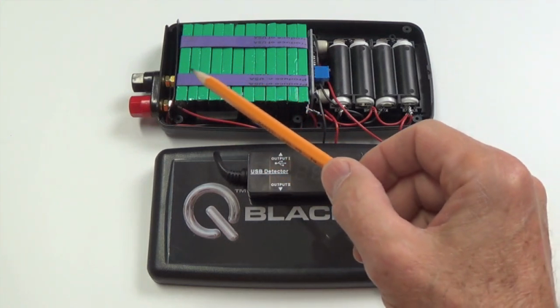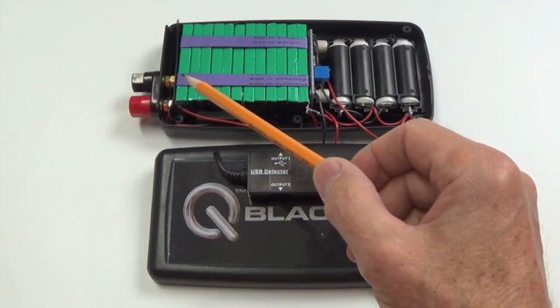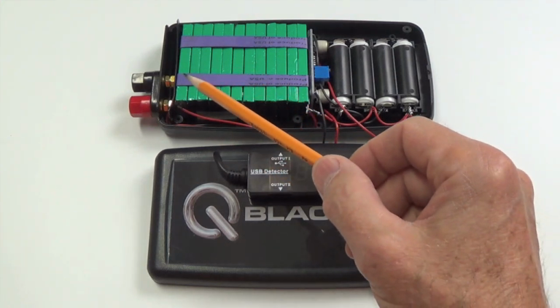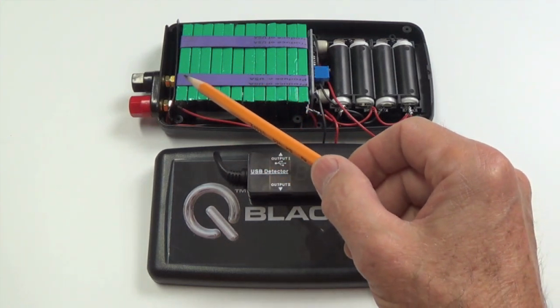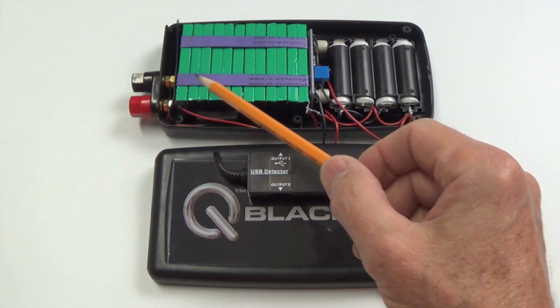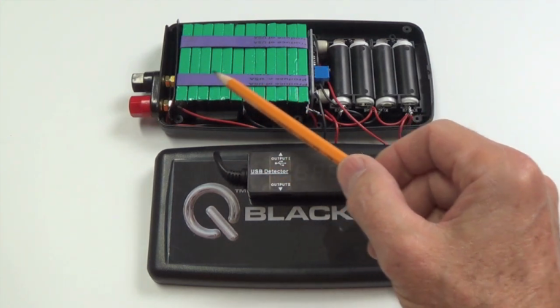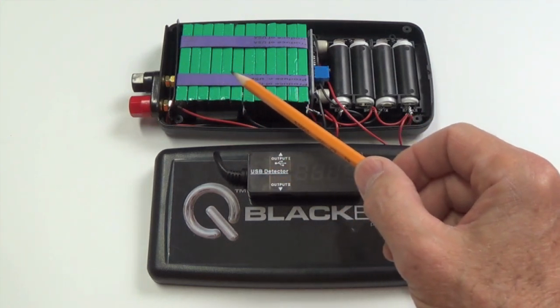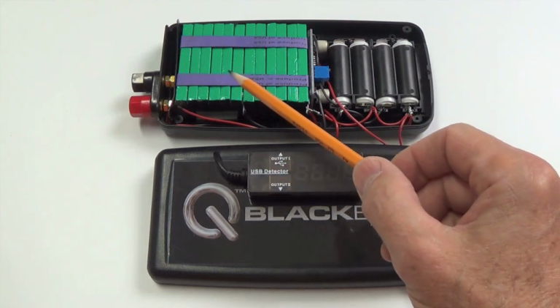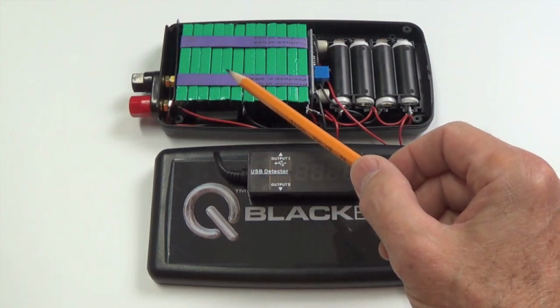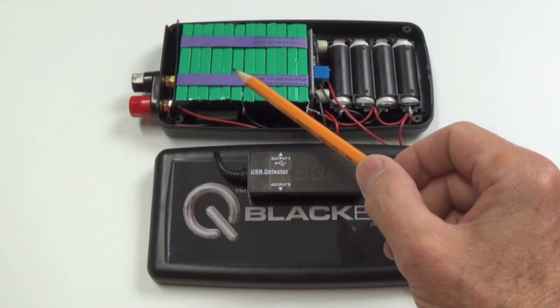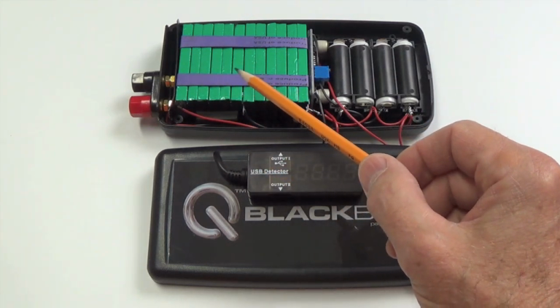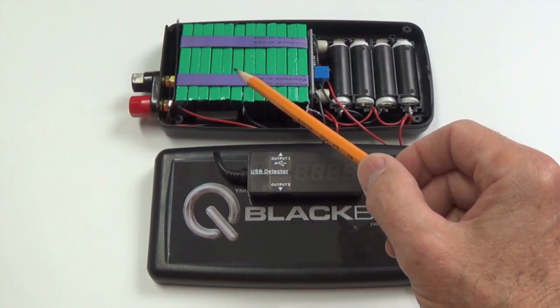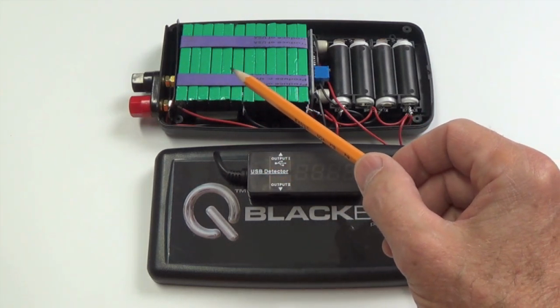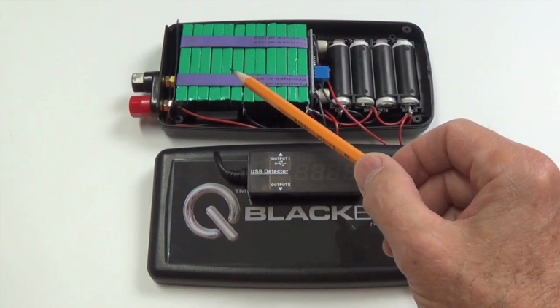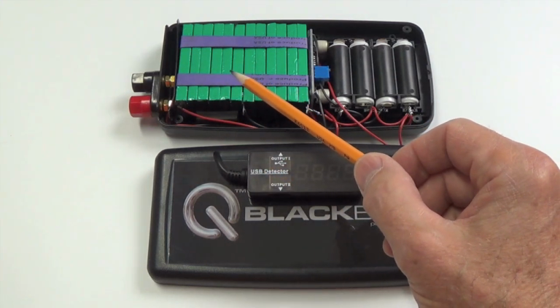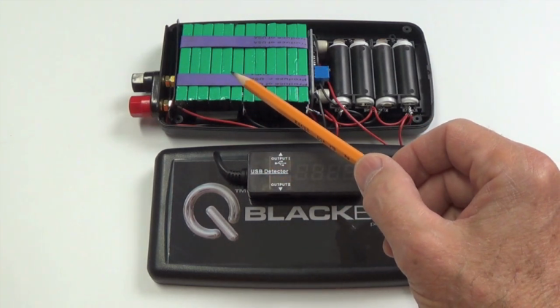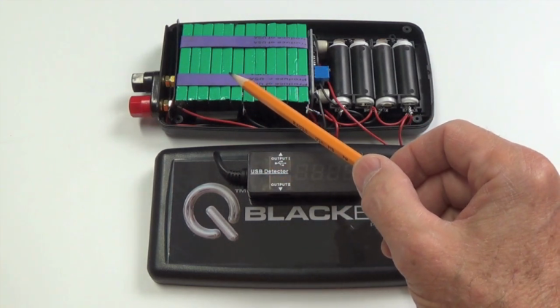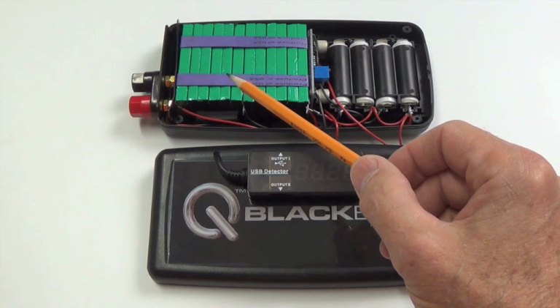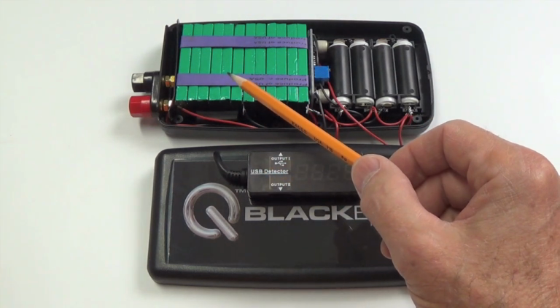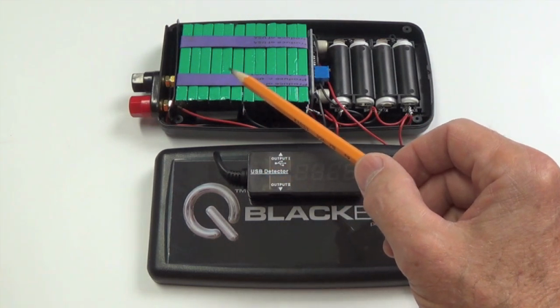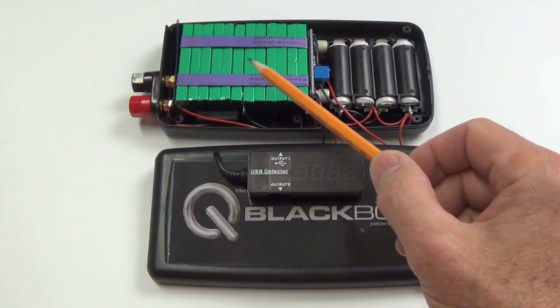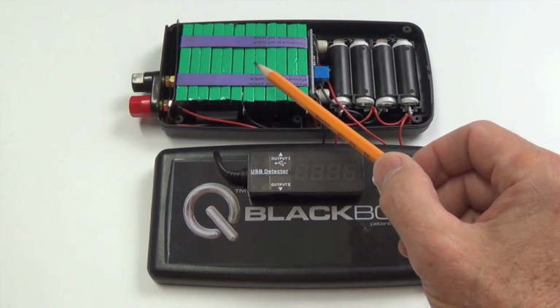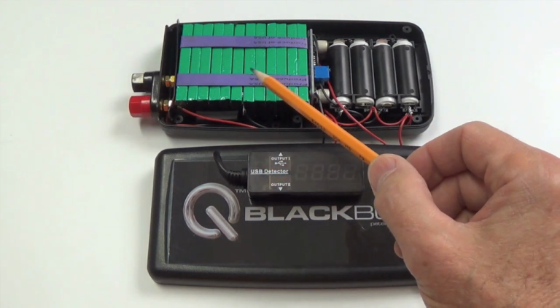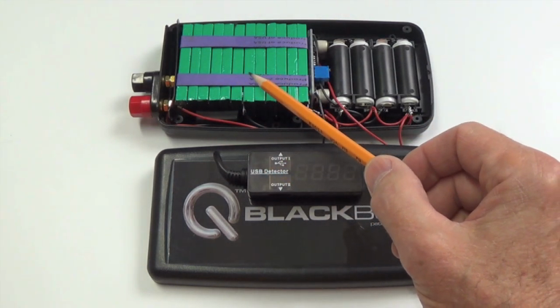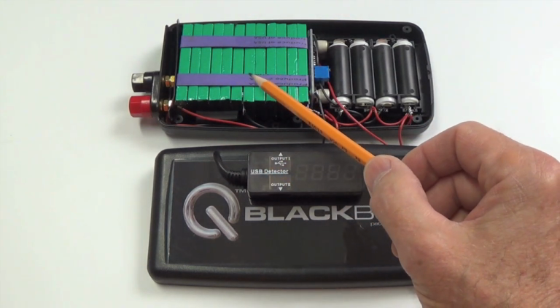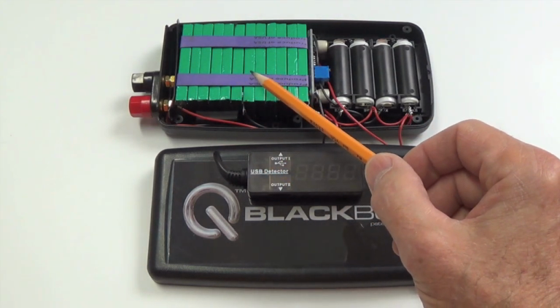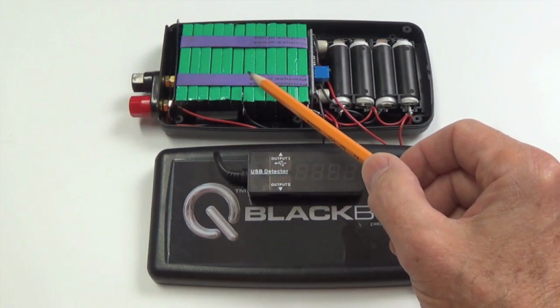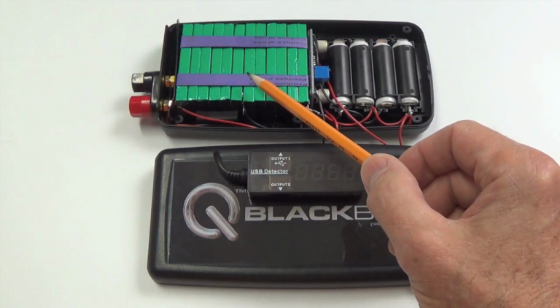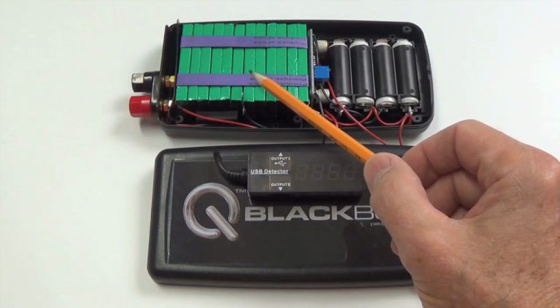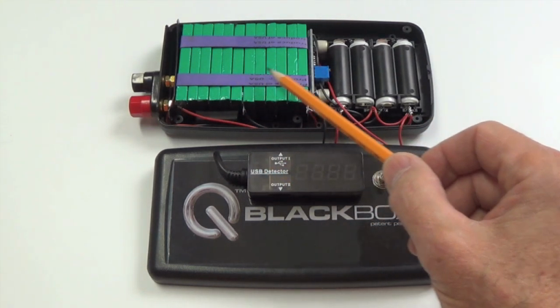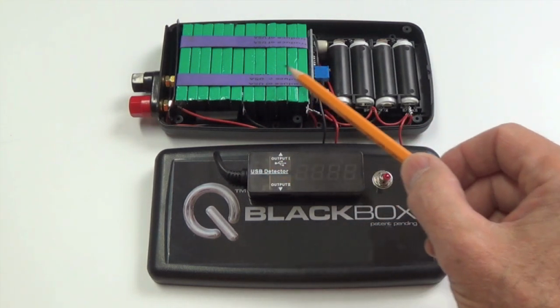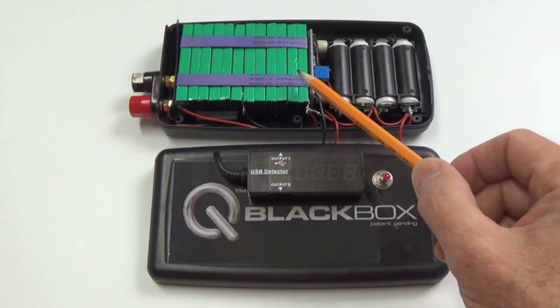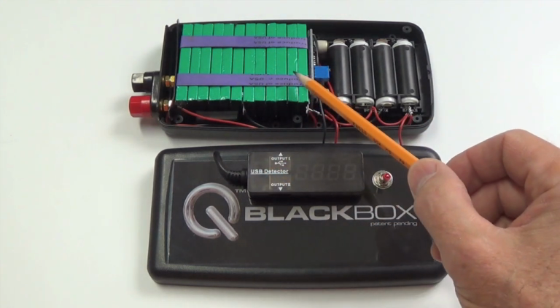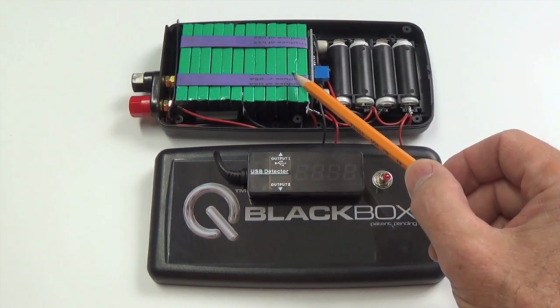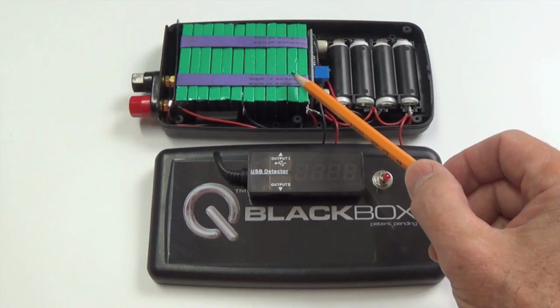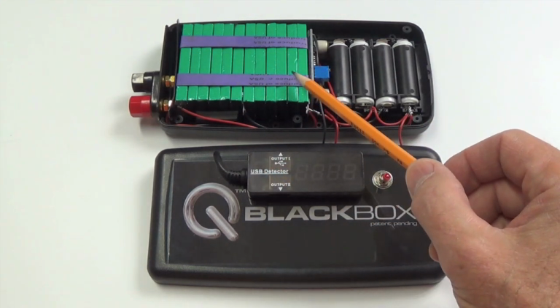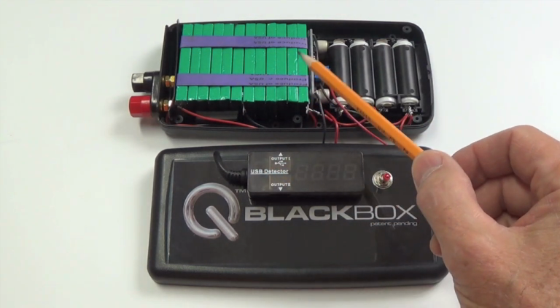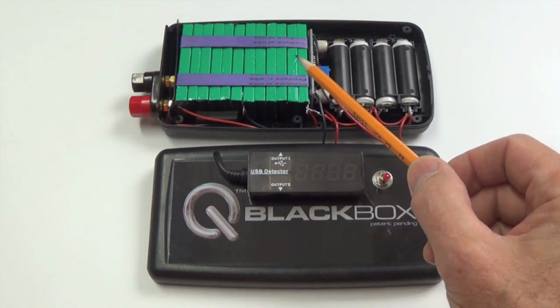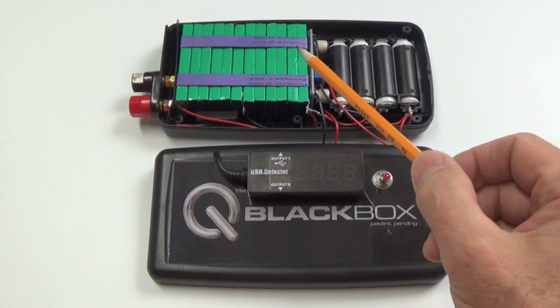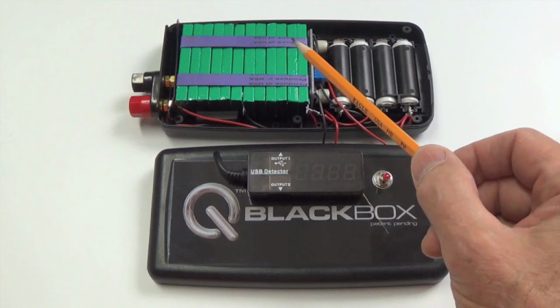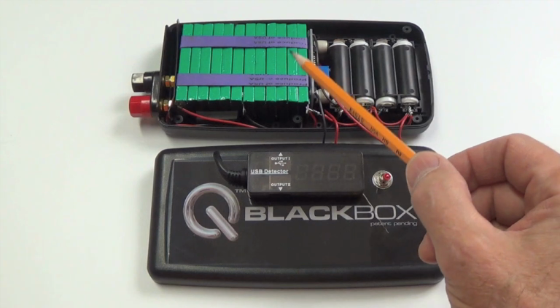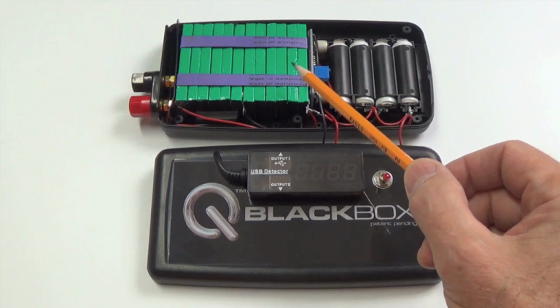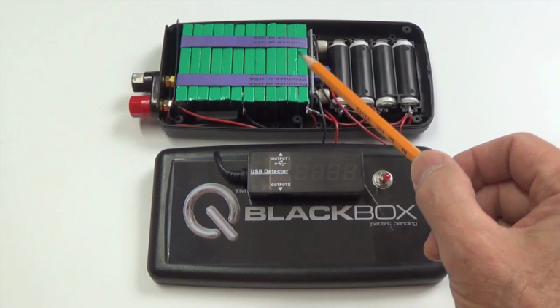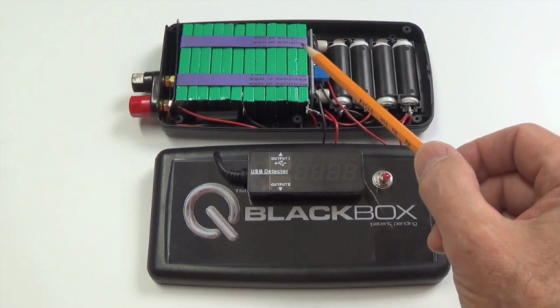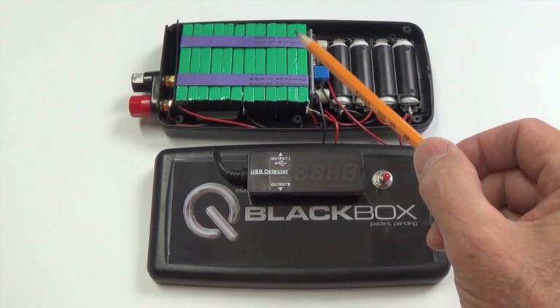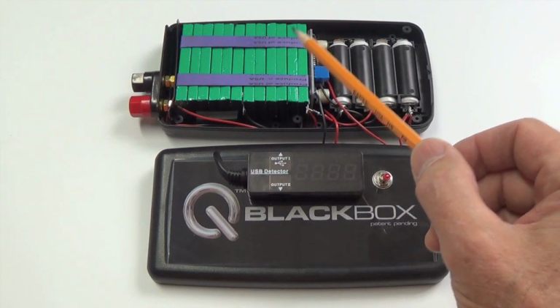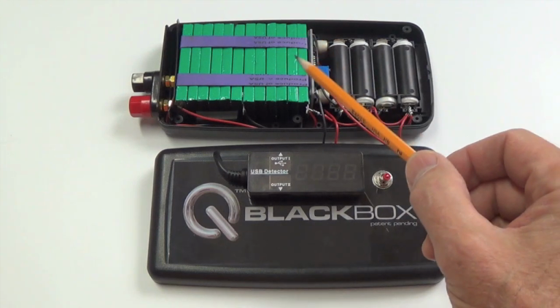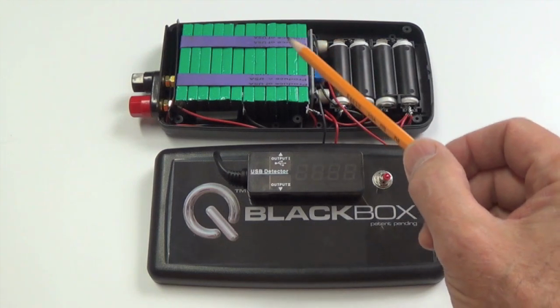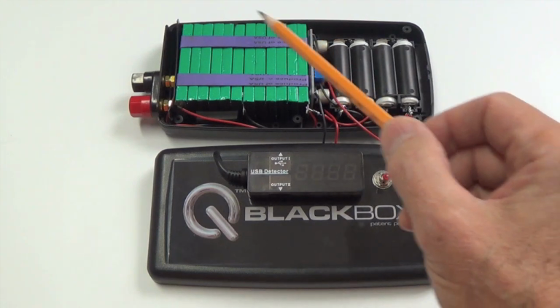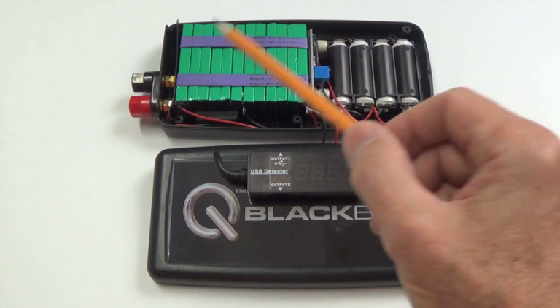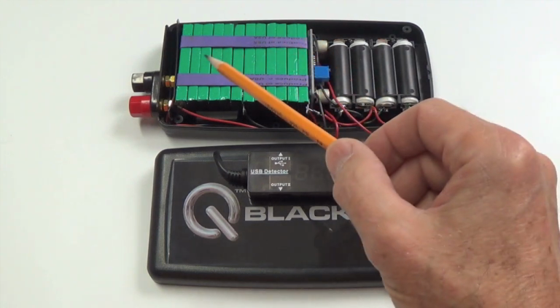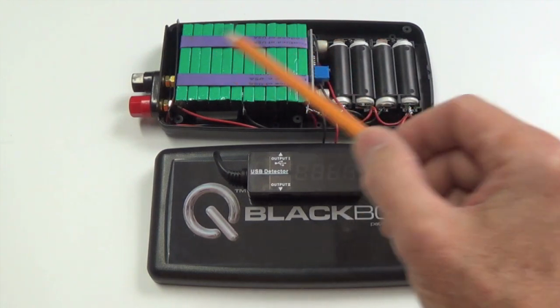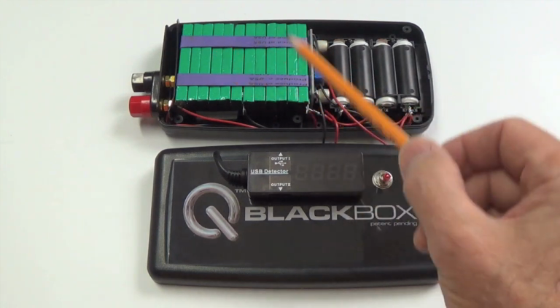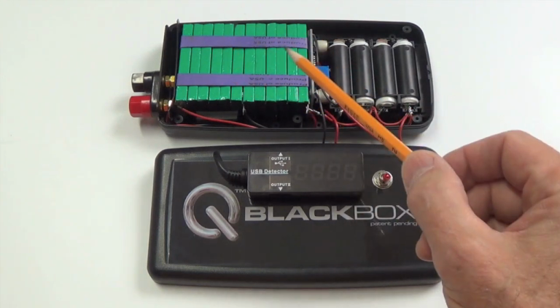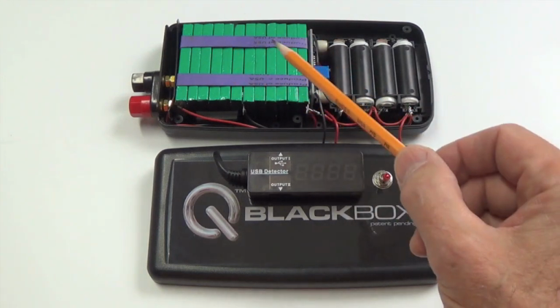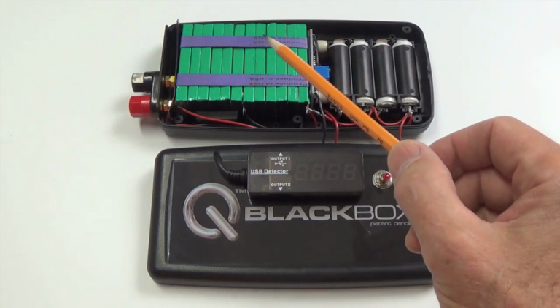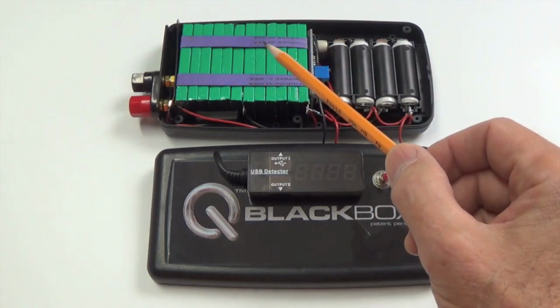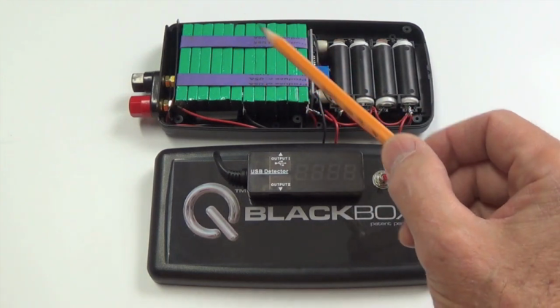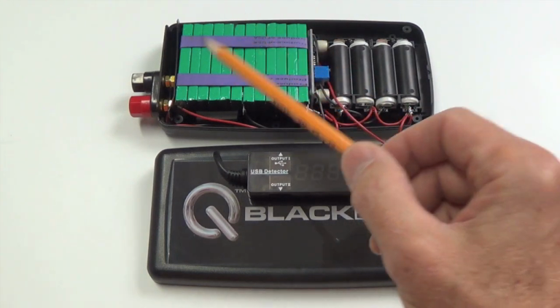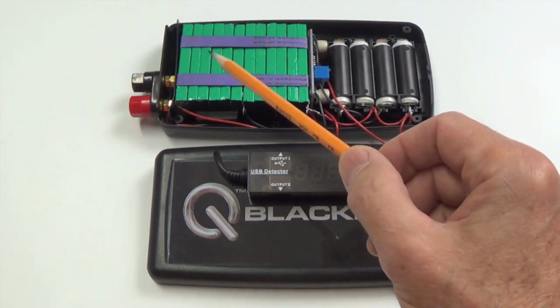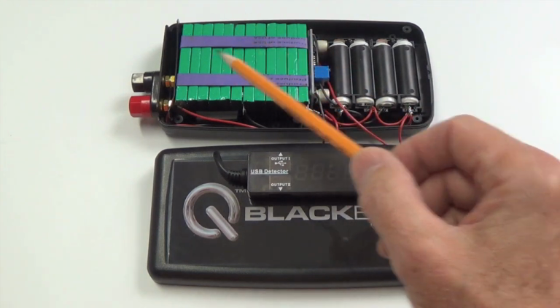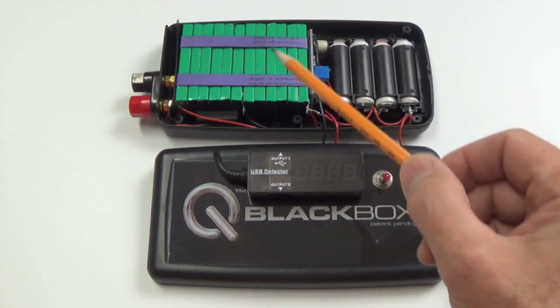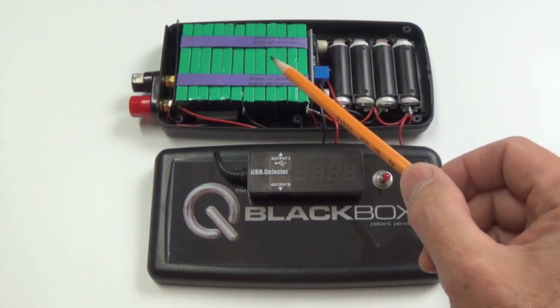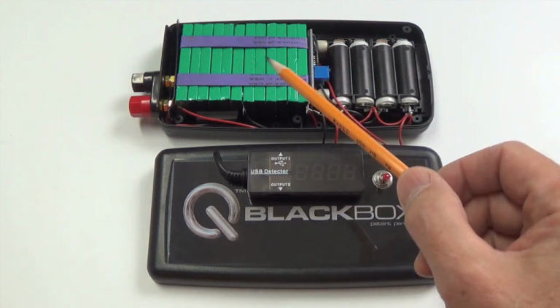These first six cells are in series, and then the second six are also in series. Those two bundles are then connected in parallel.